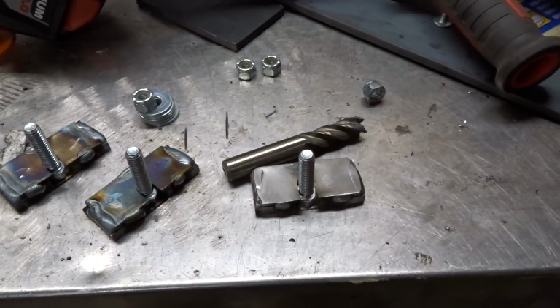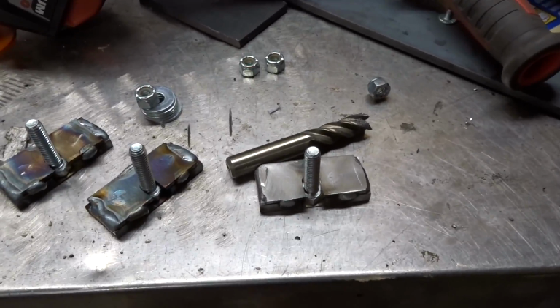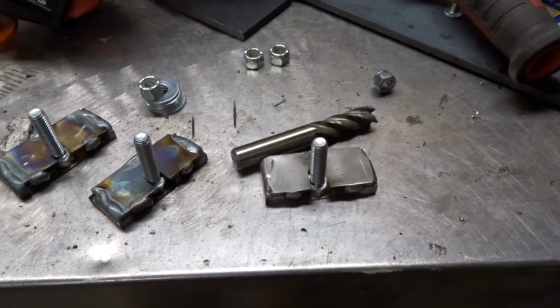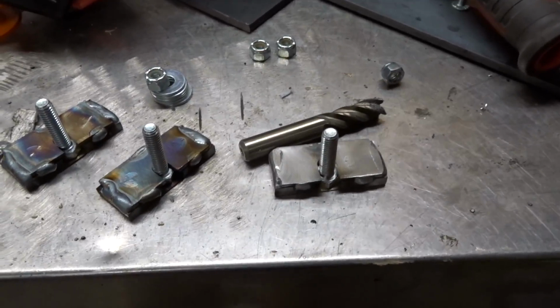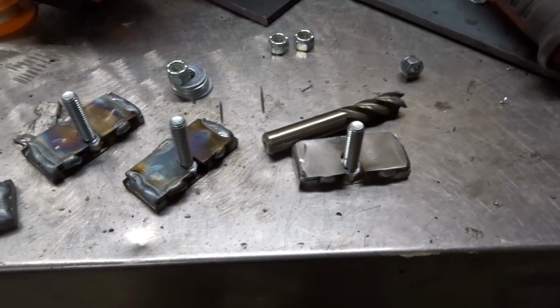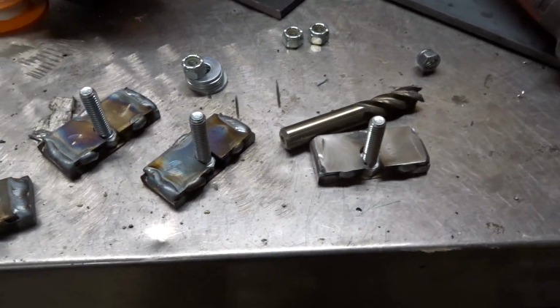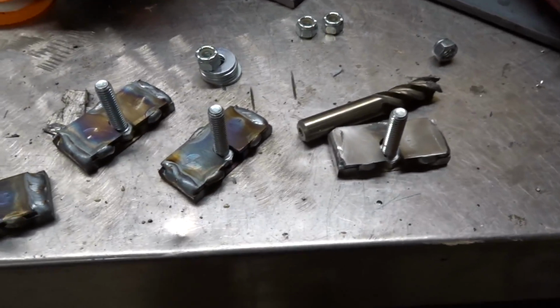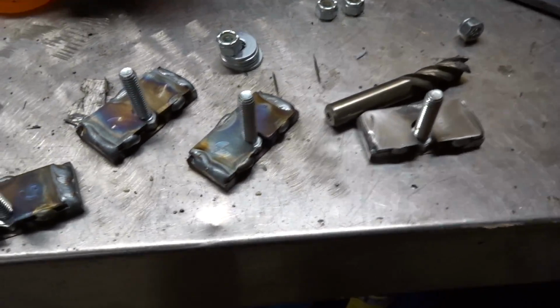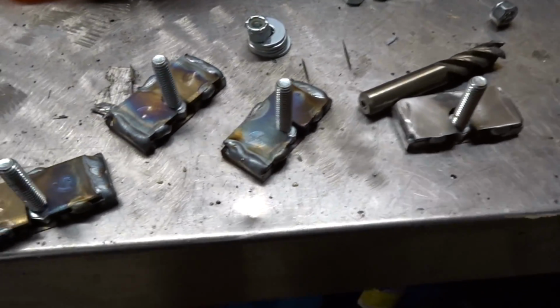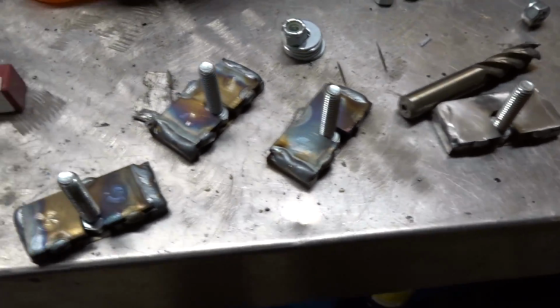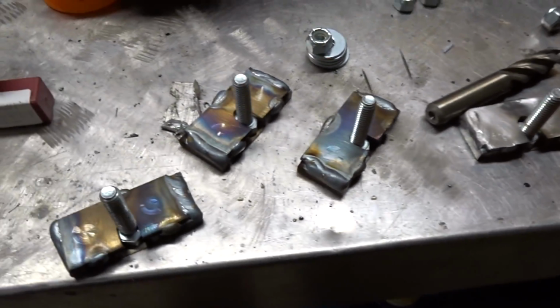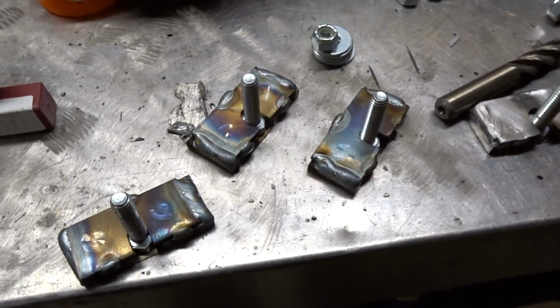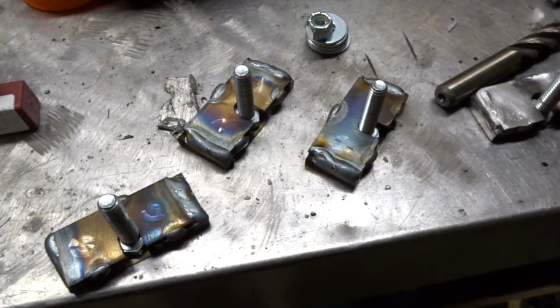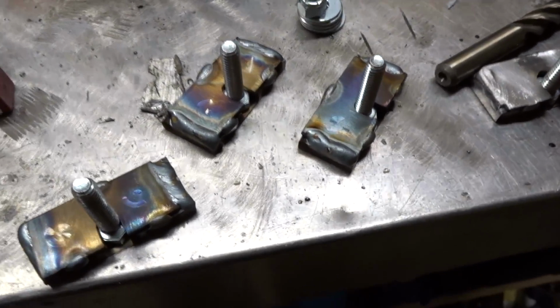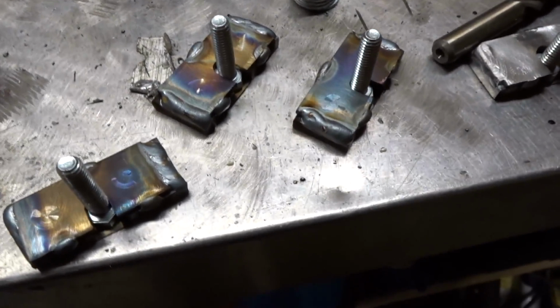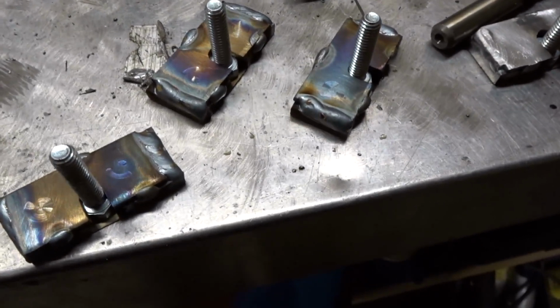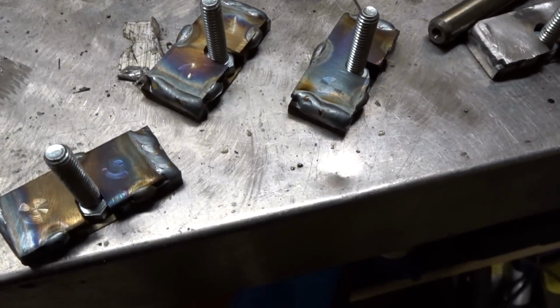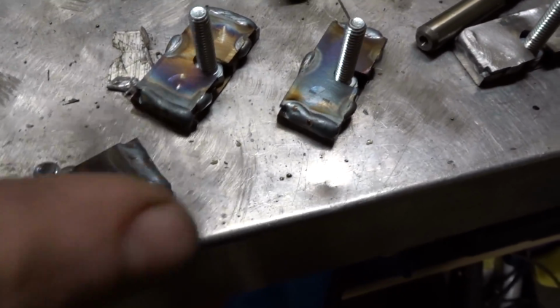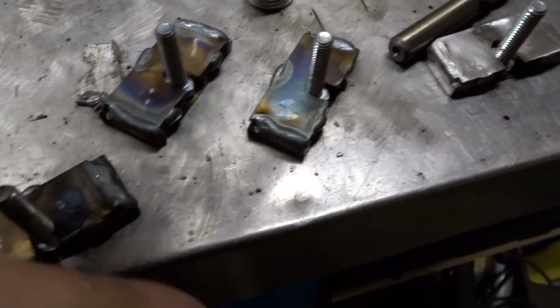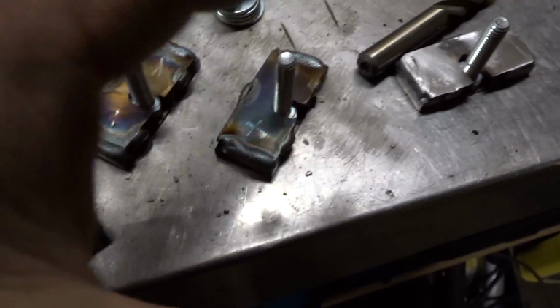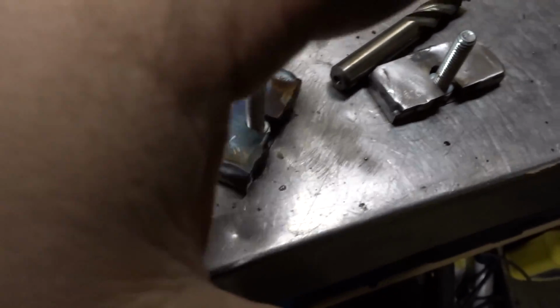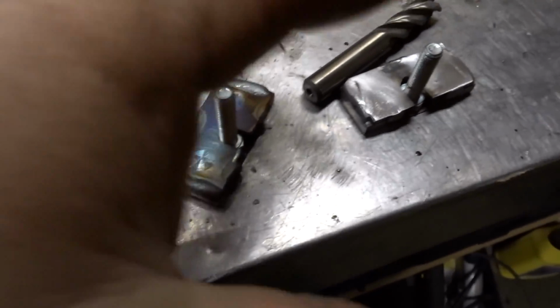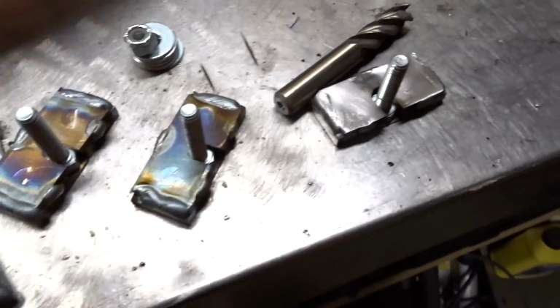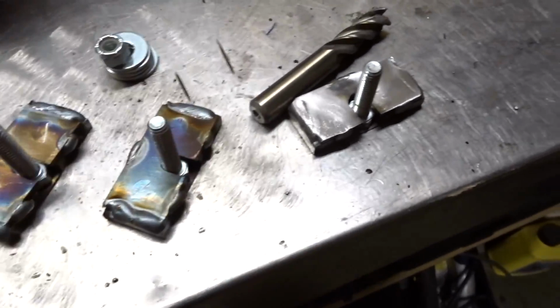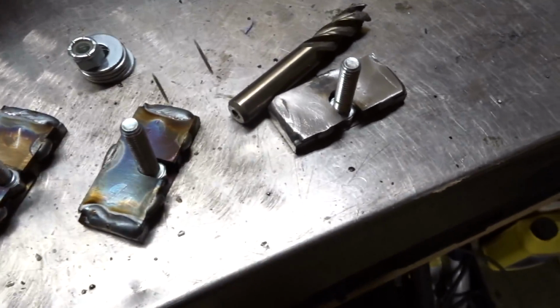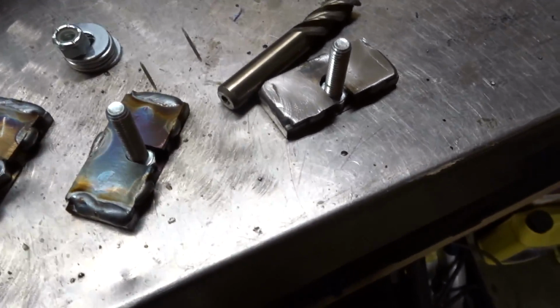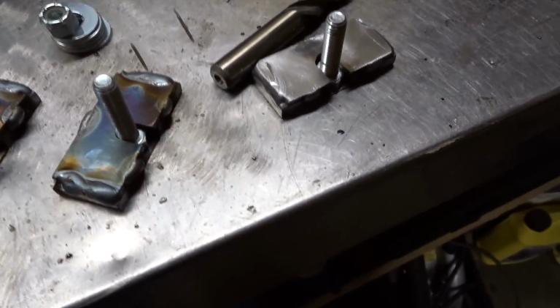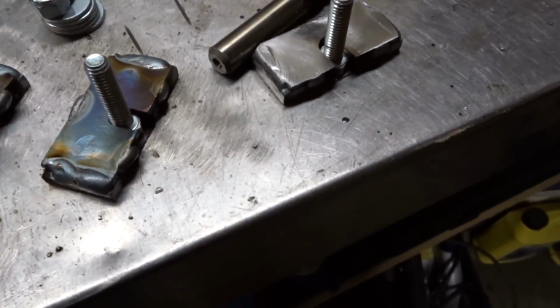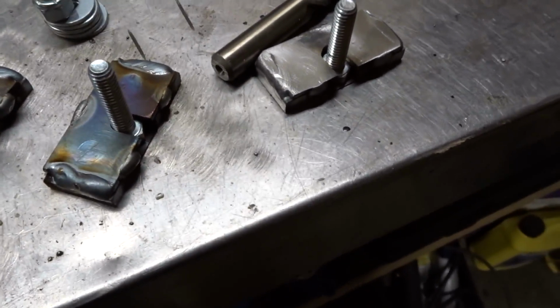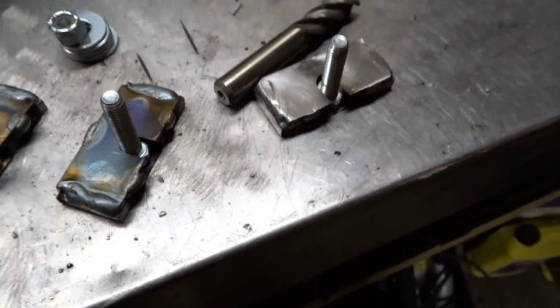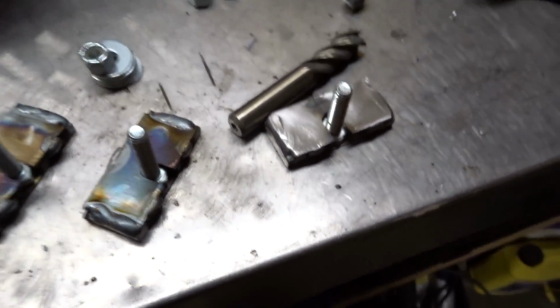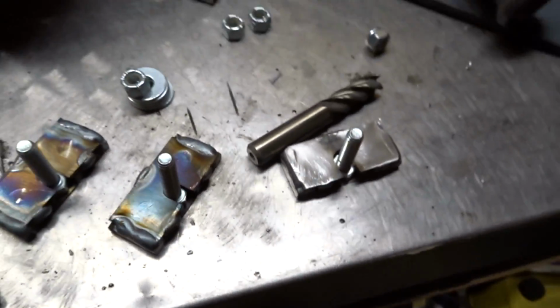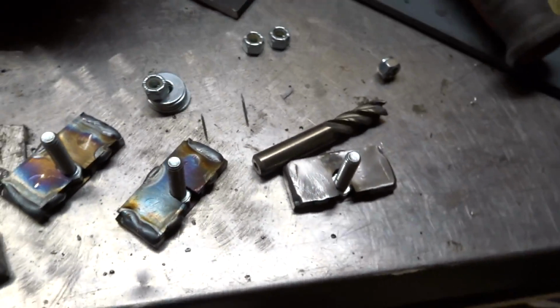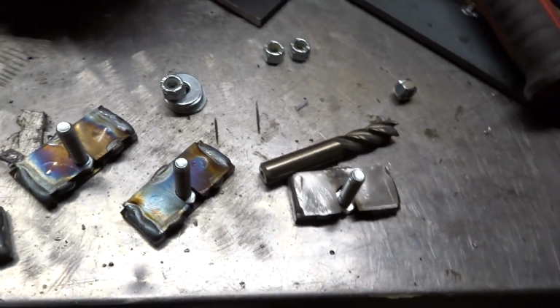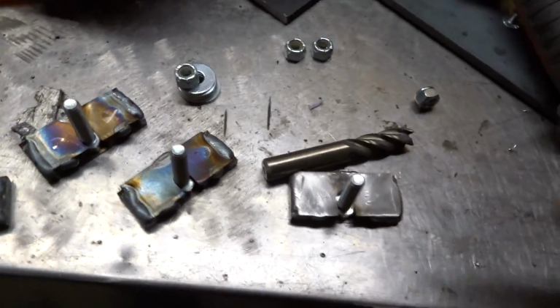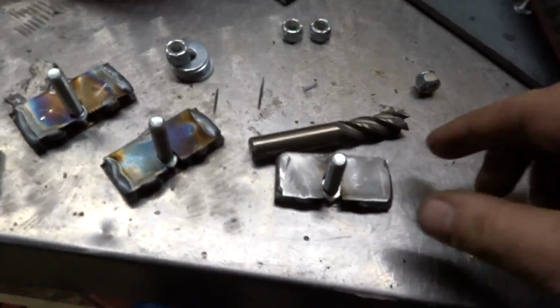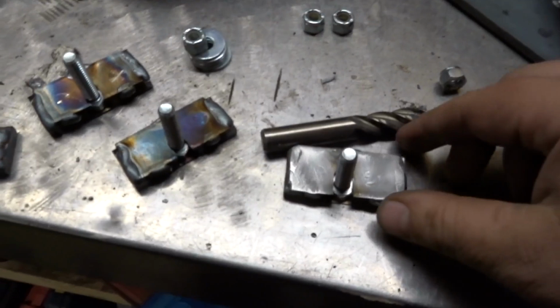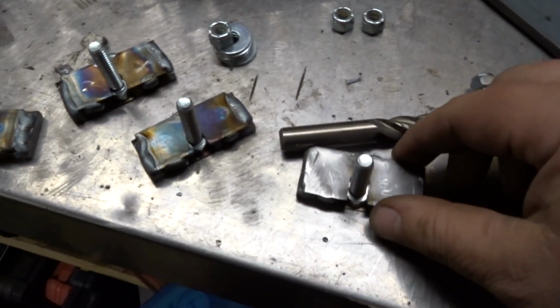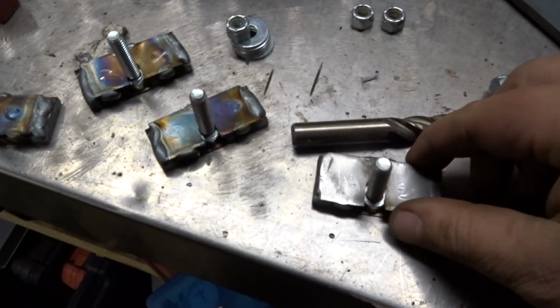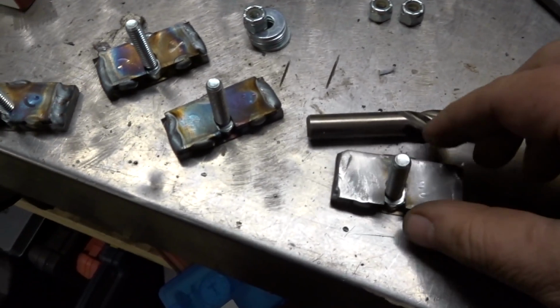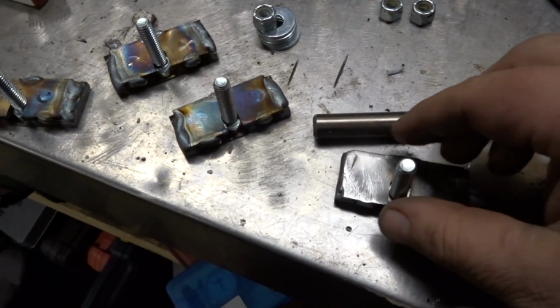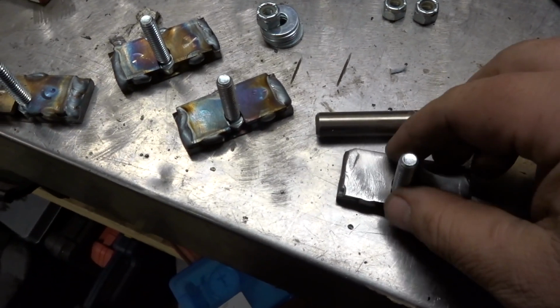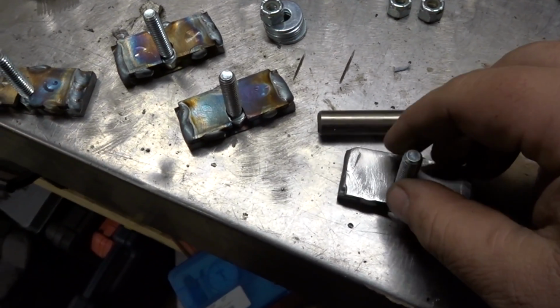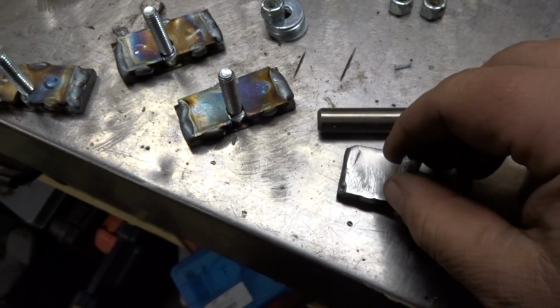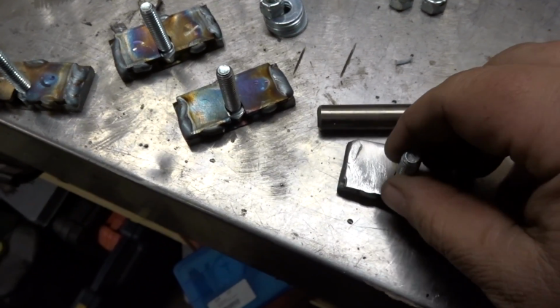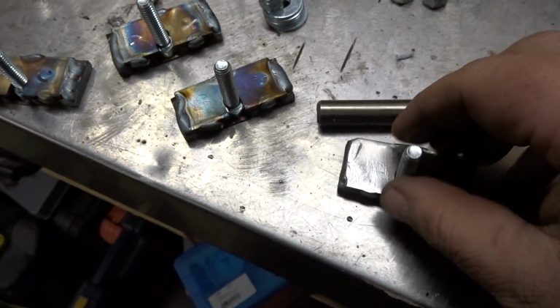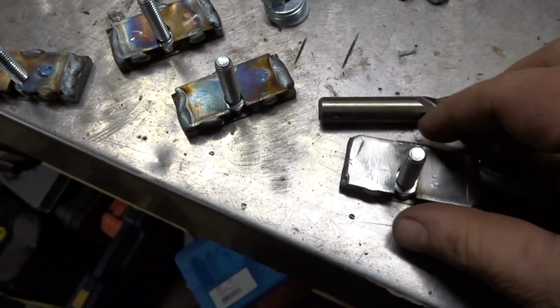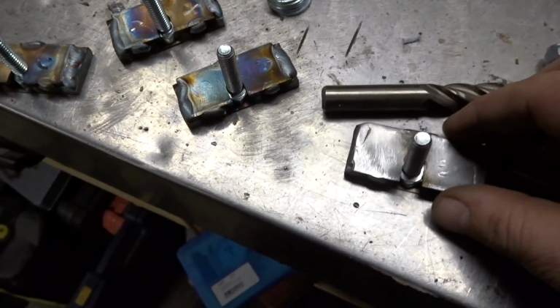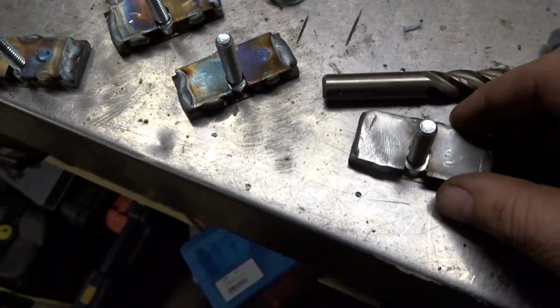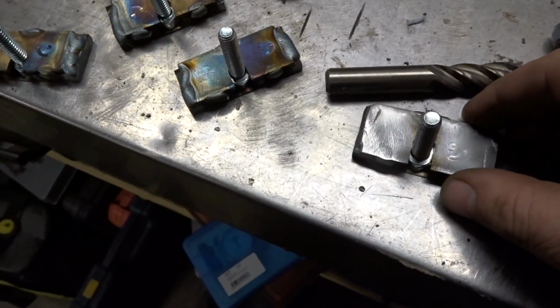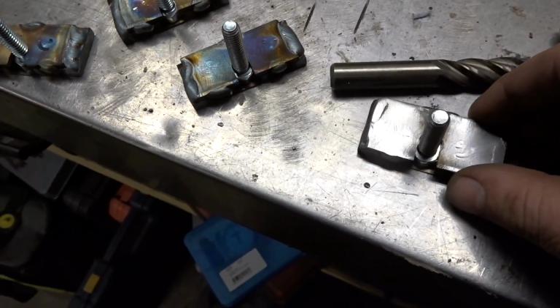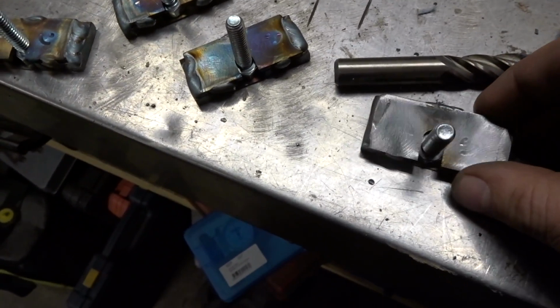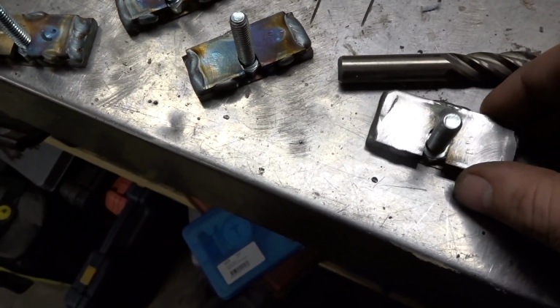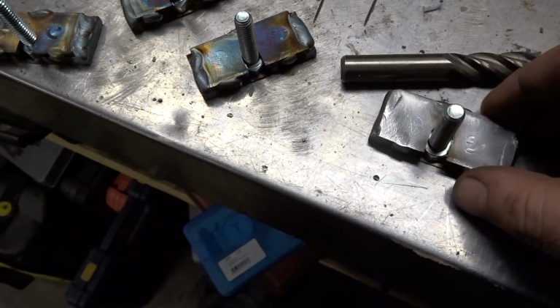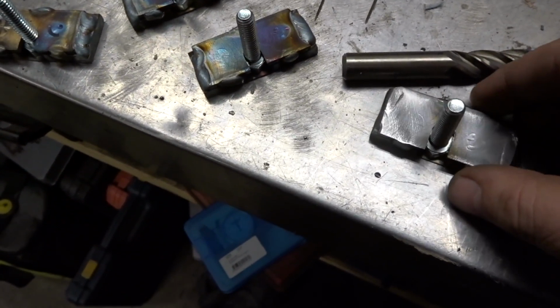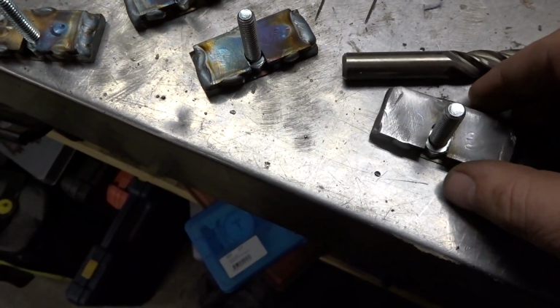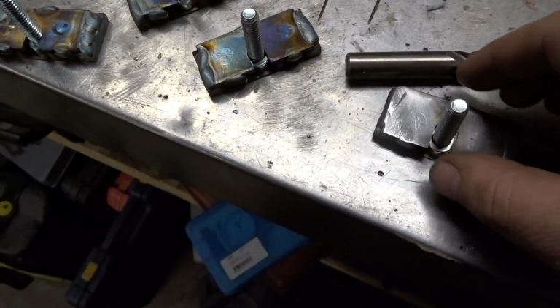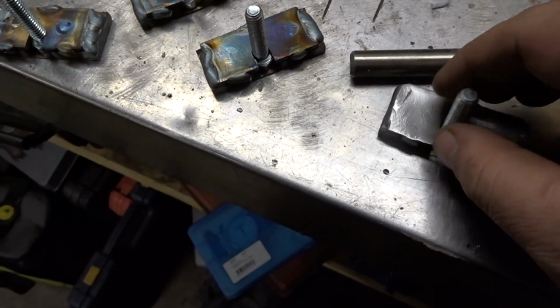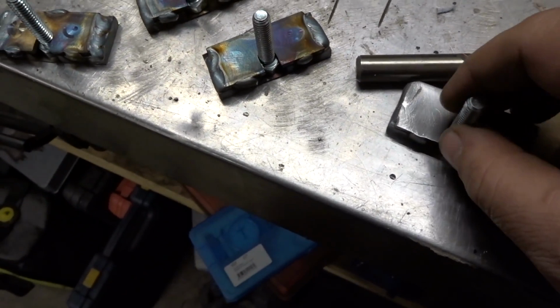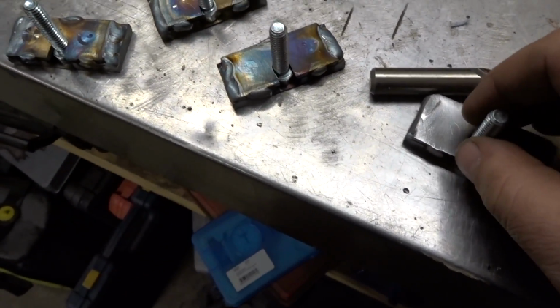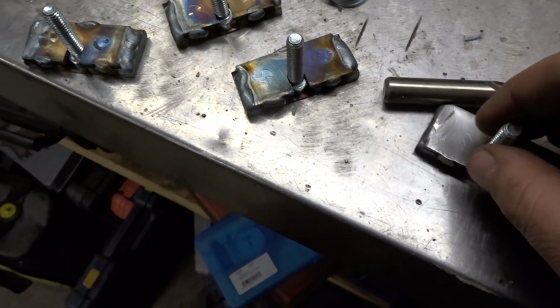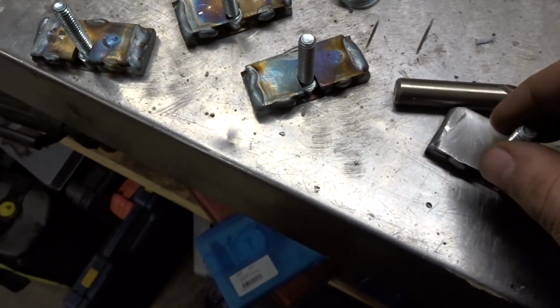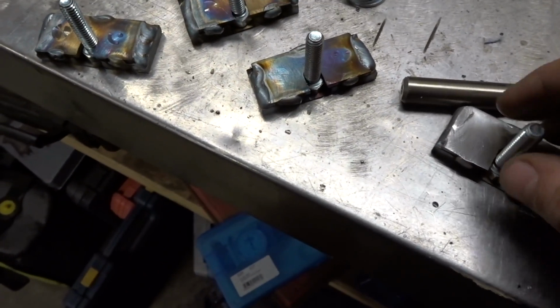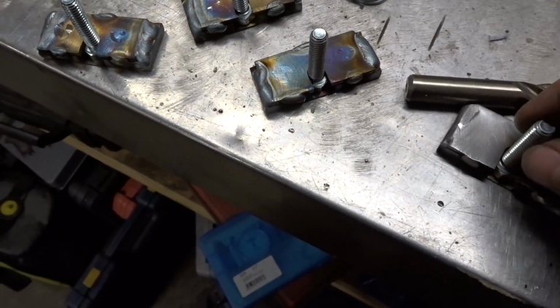There we are, looking good. I'm going to clean these ones up a little bit and then we'll be good to go — weld them in place.